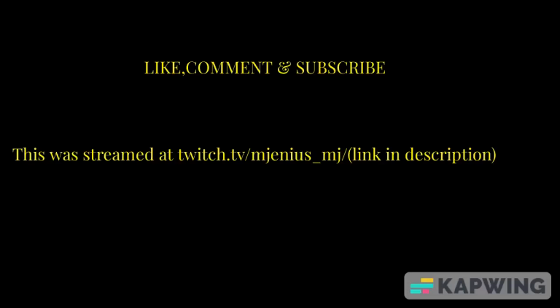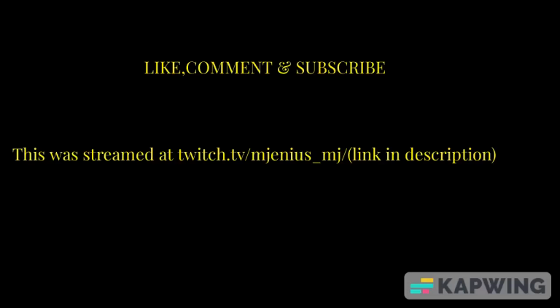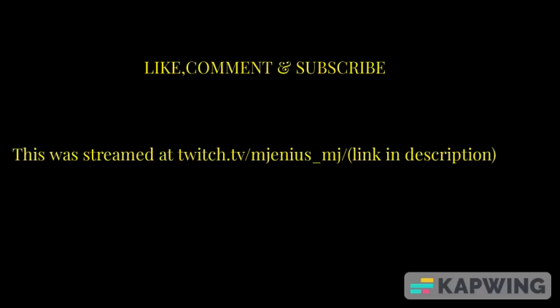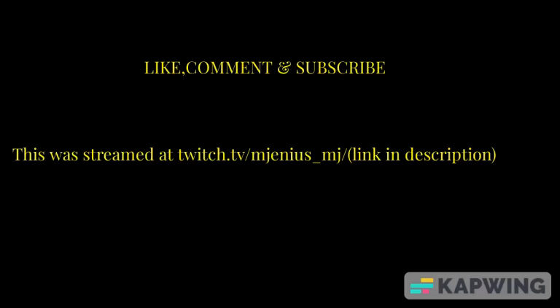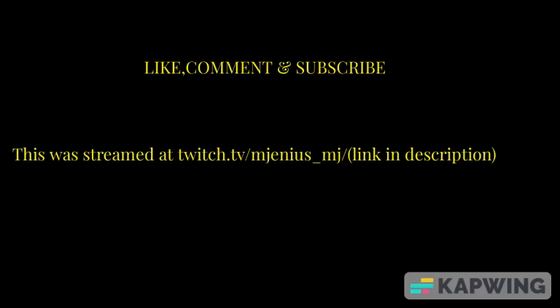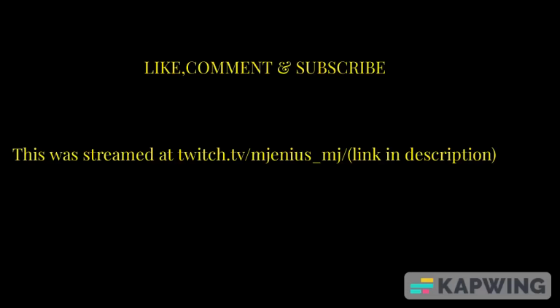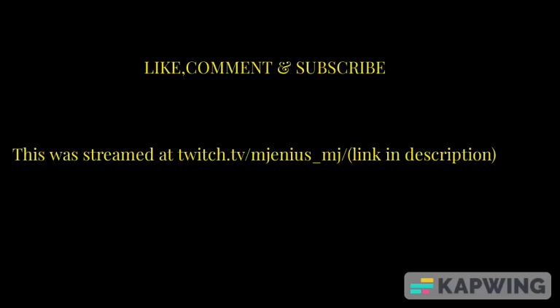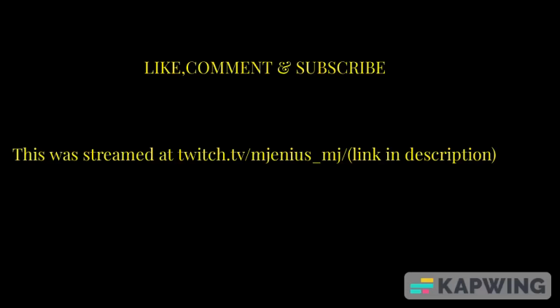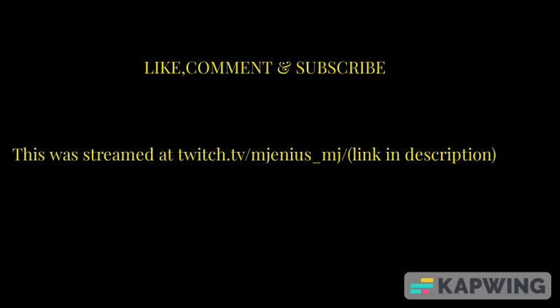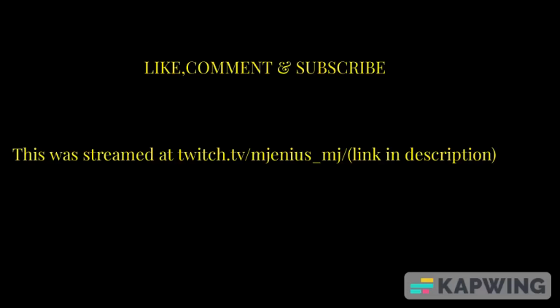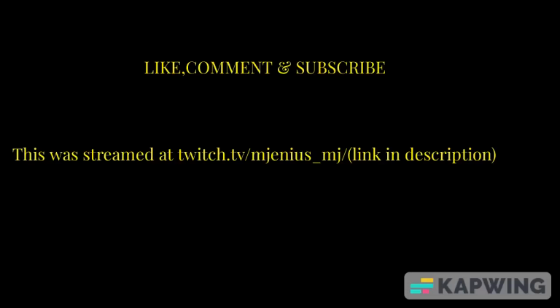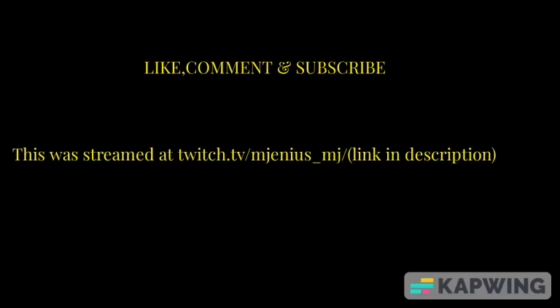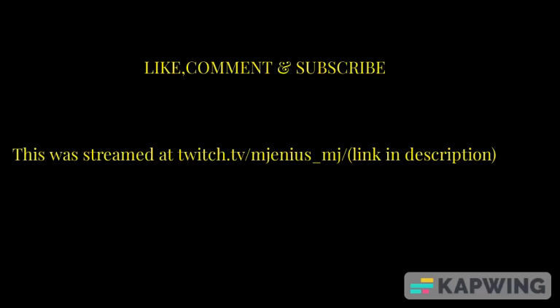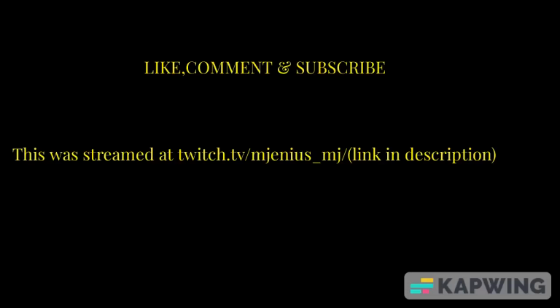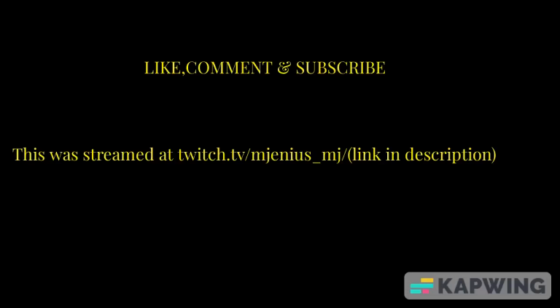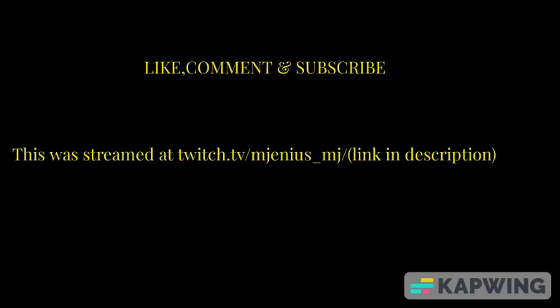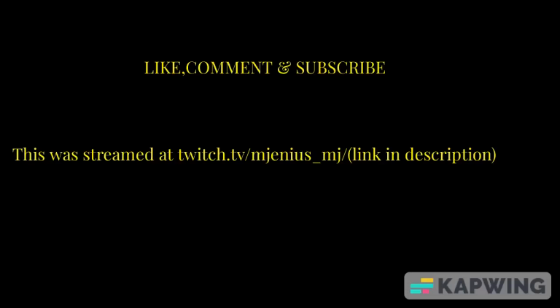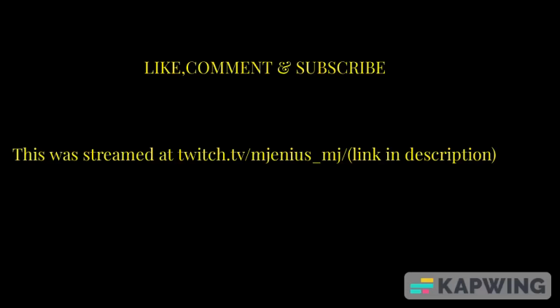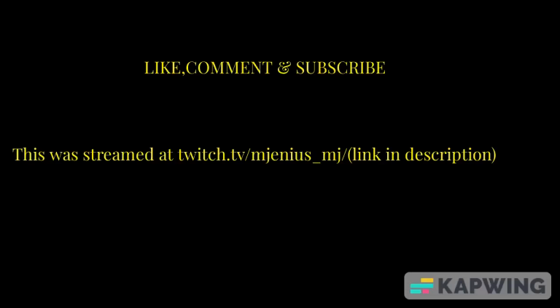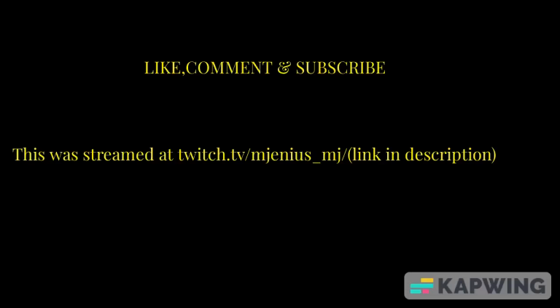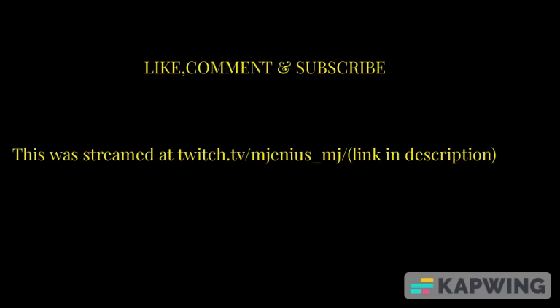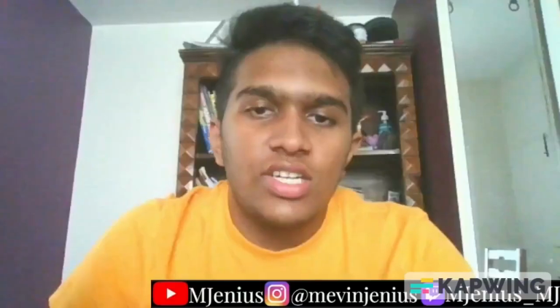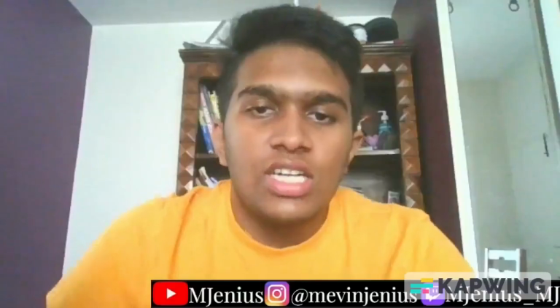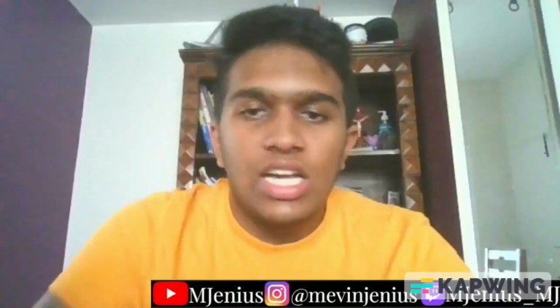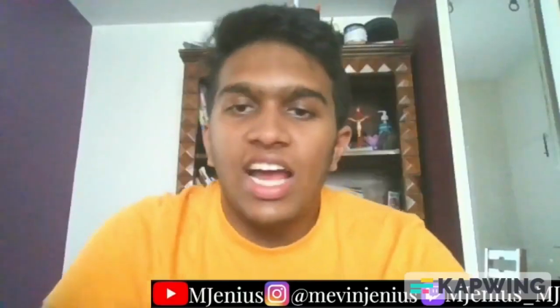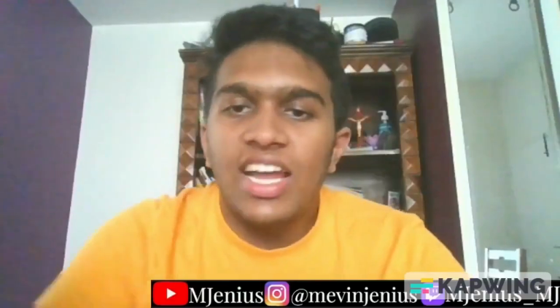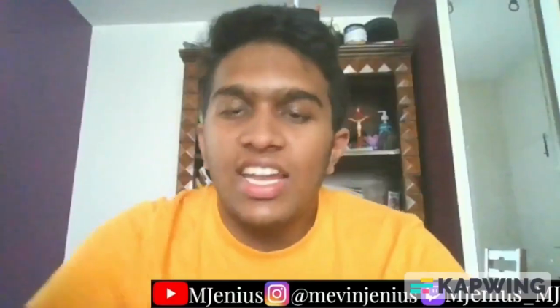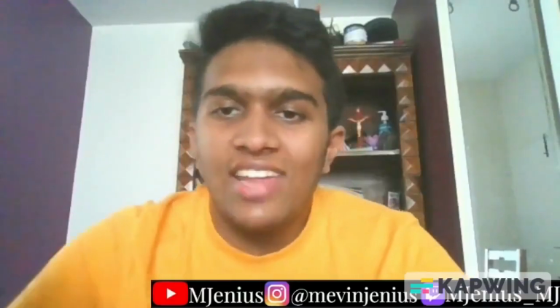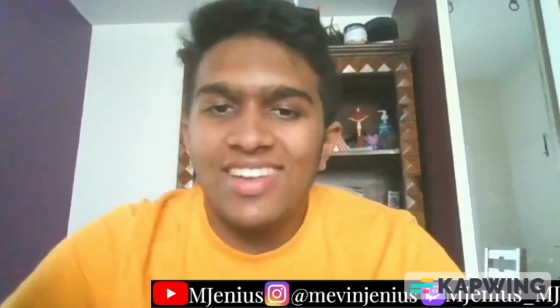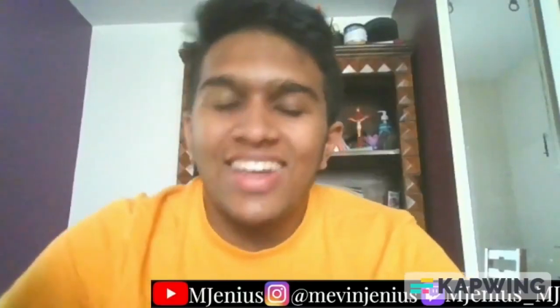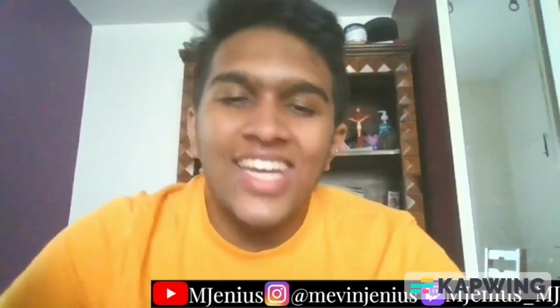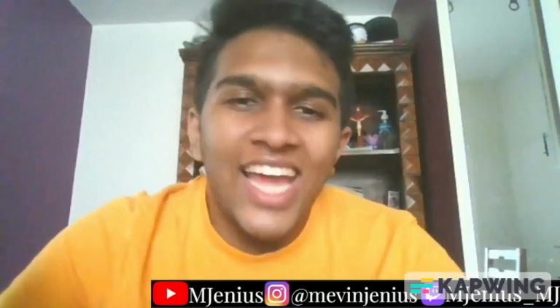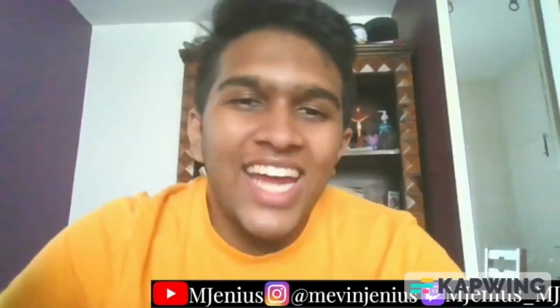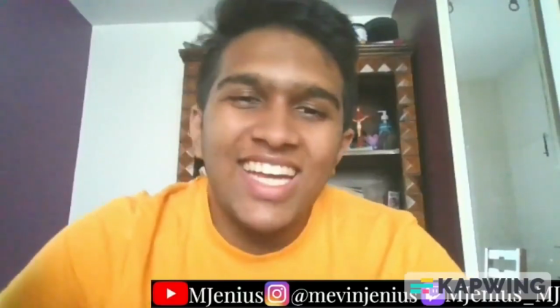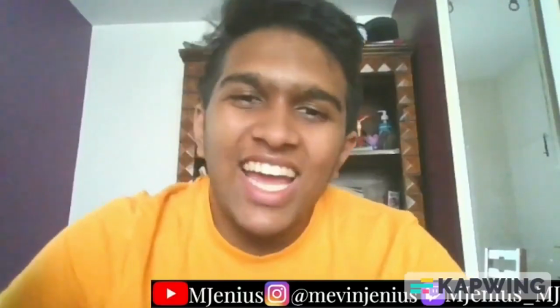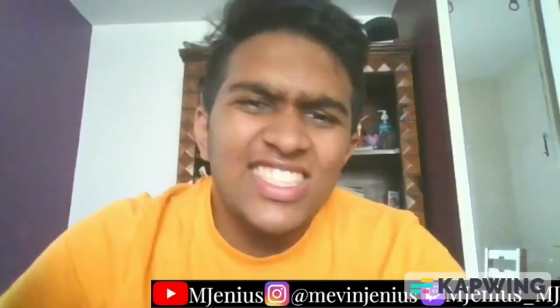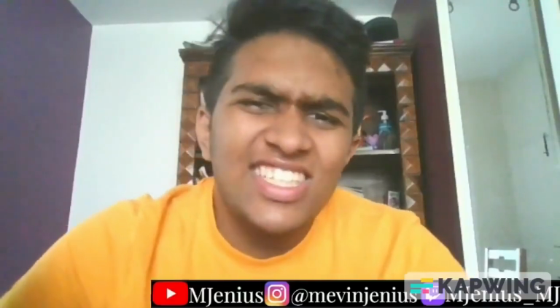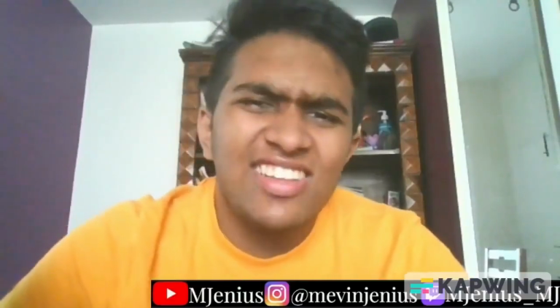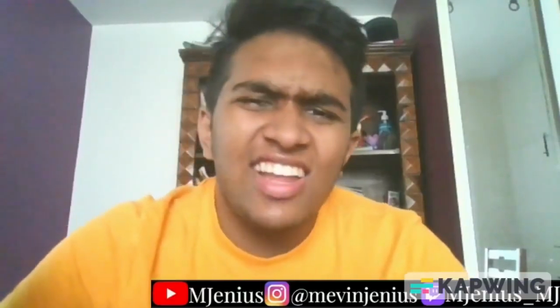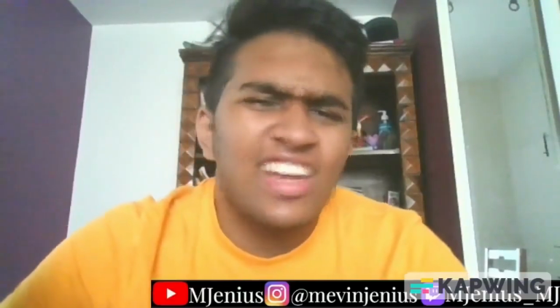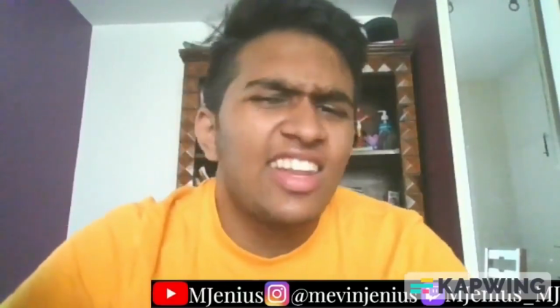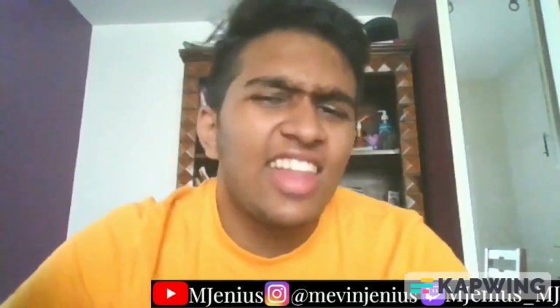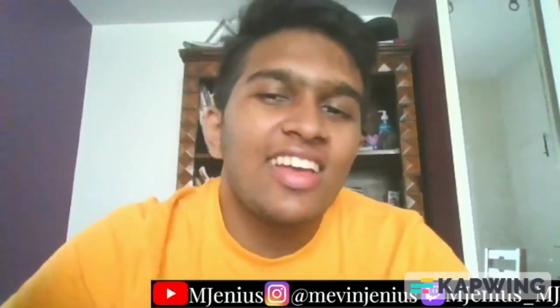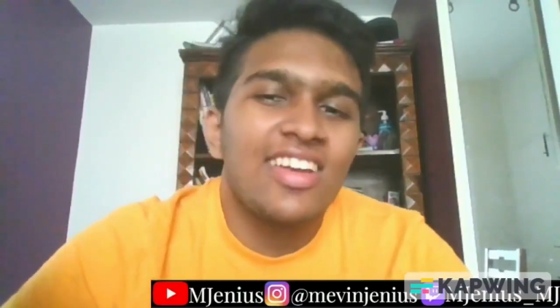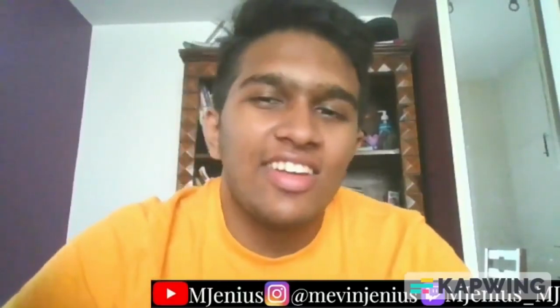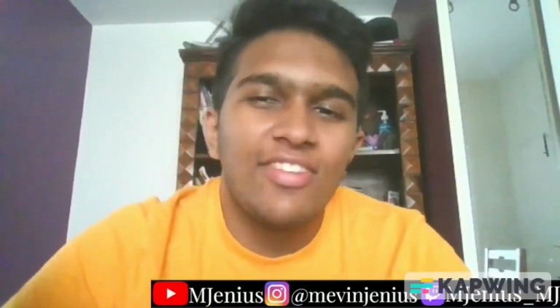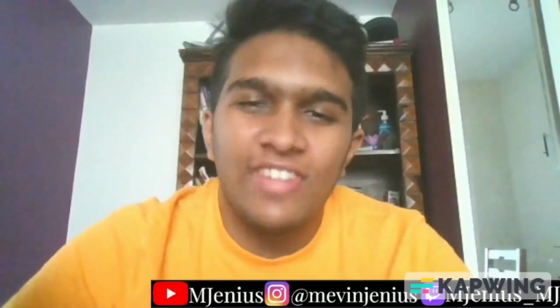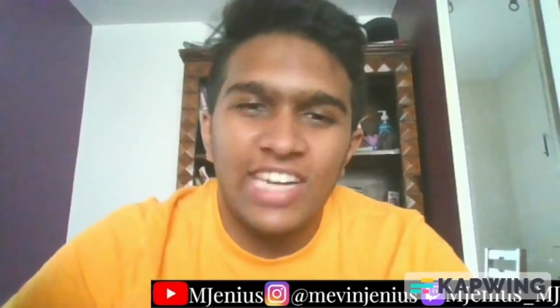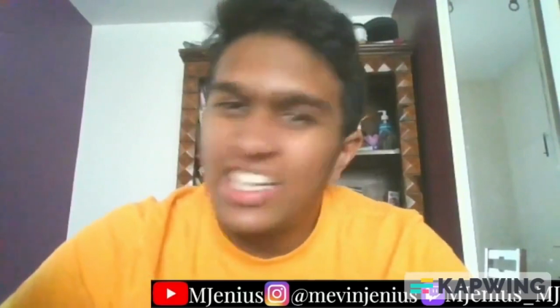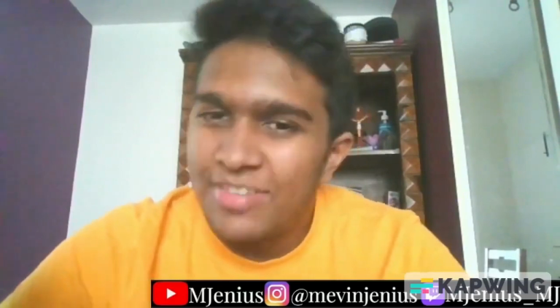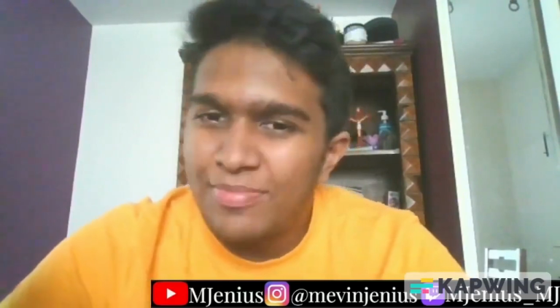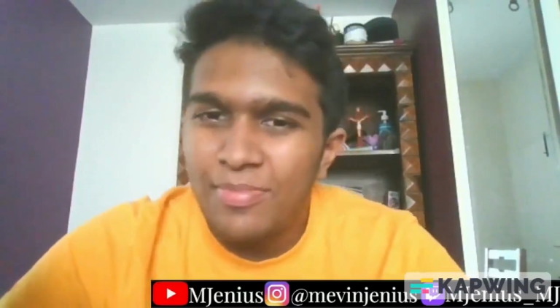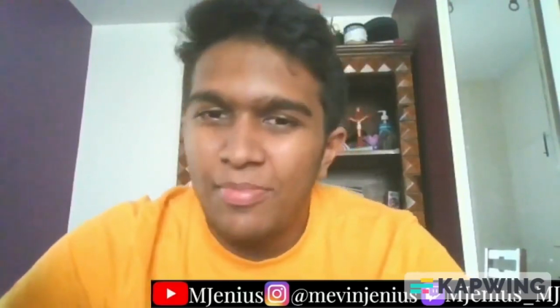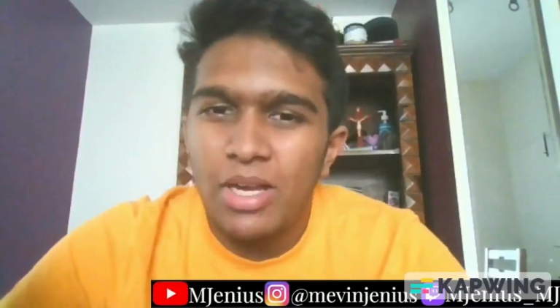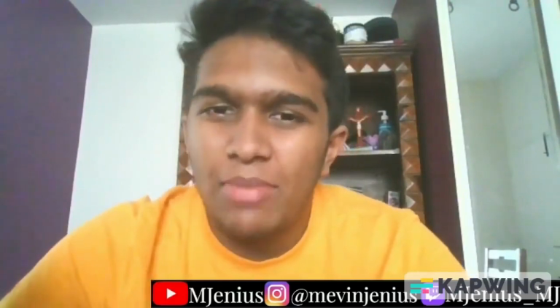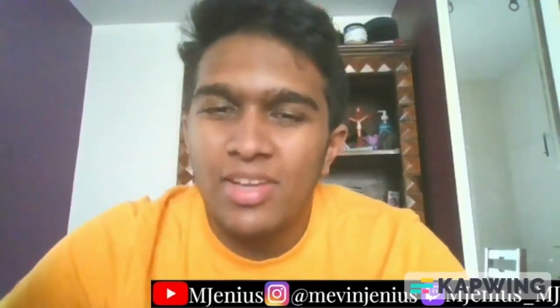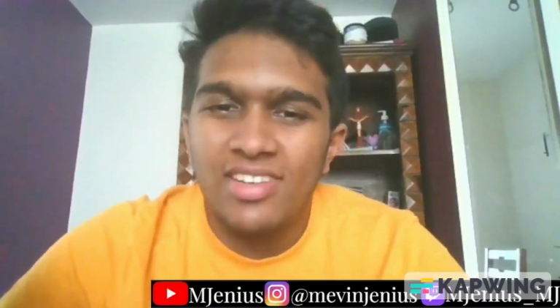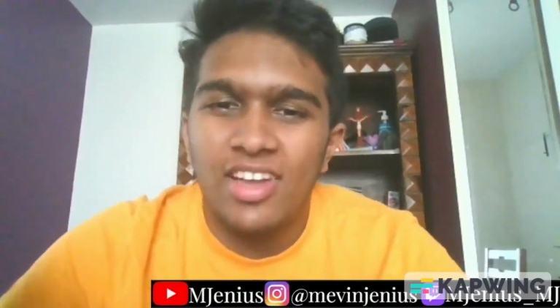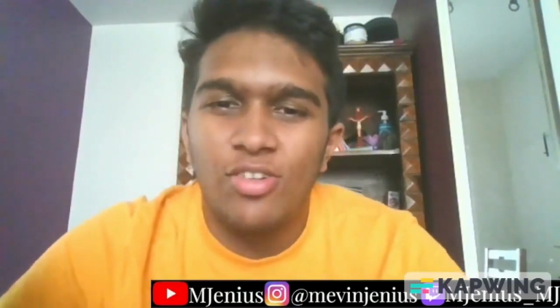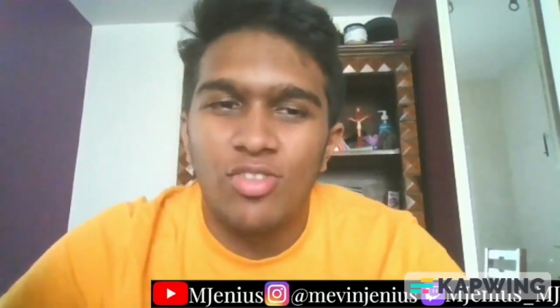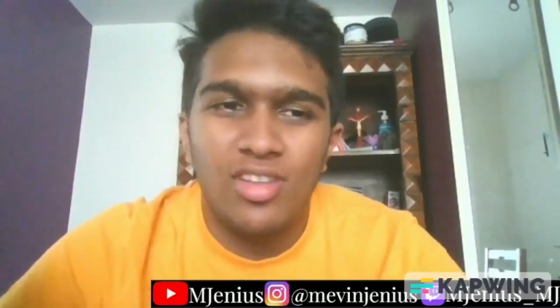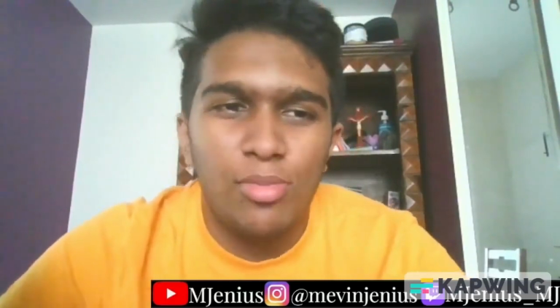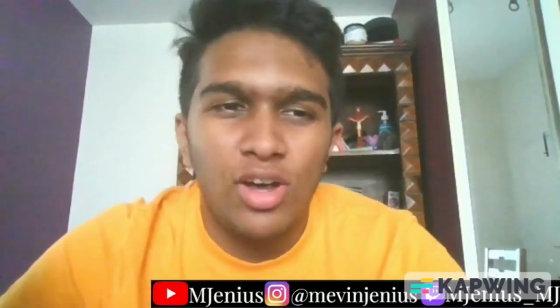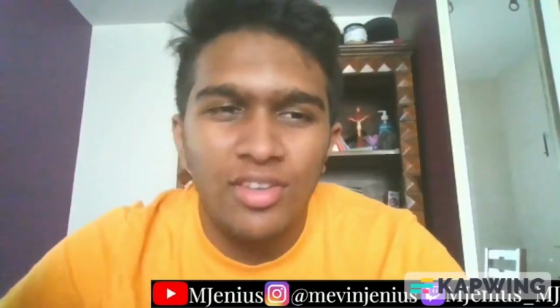Like, comment, and subscribe. I tested nine gadgets that think different by Mr. Who's the Boss.